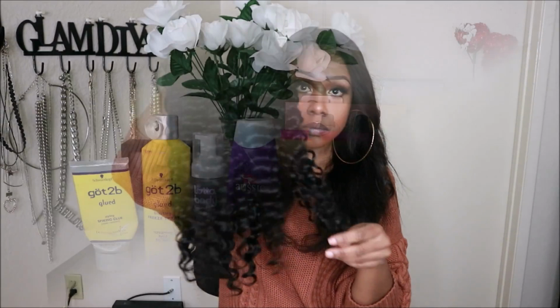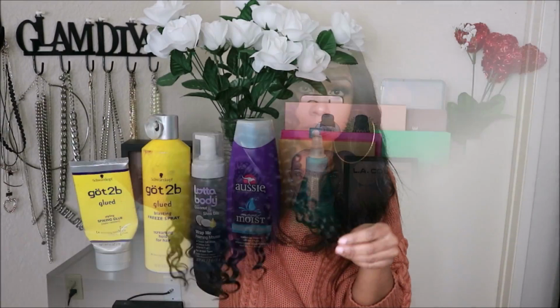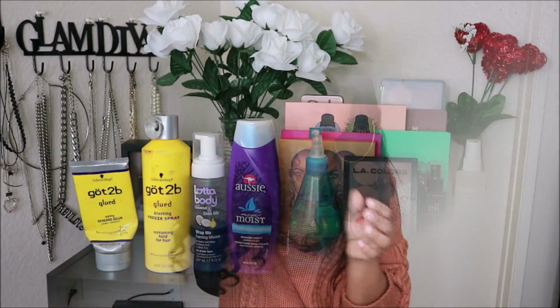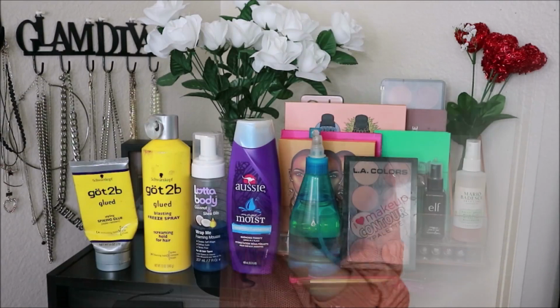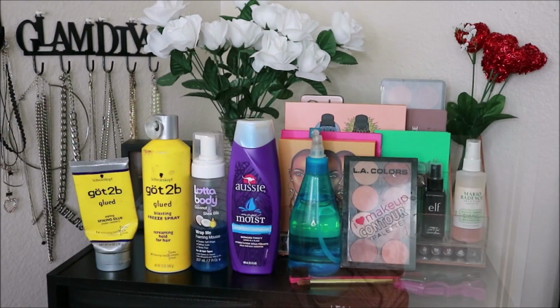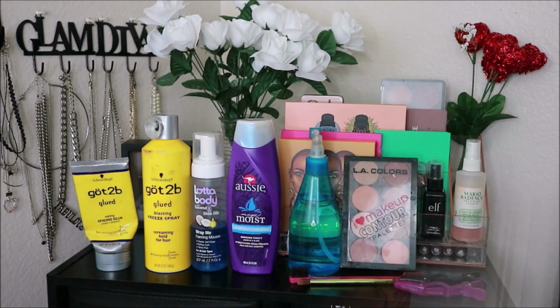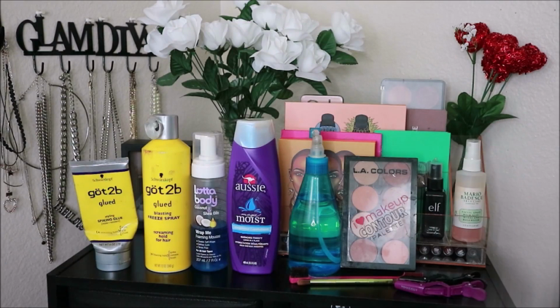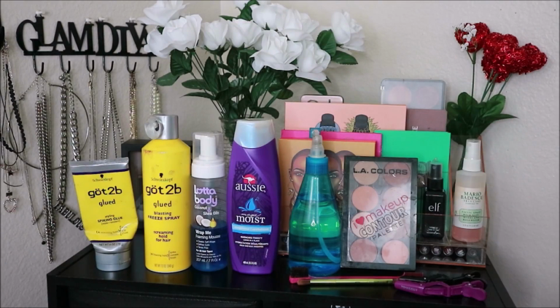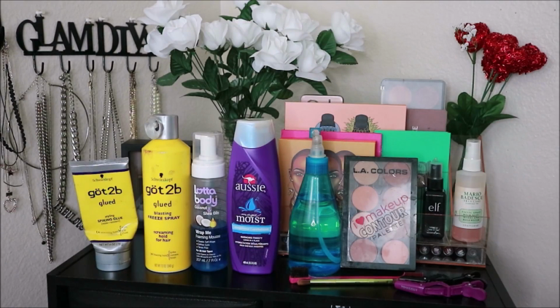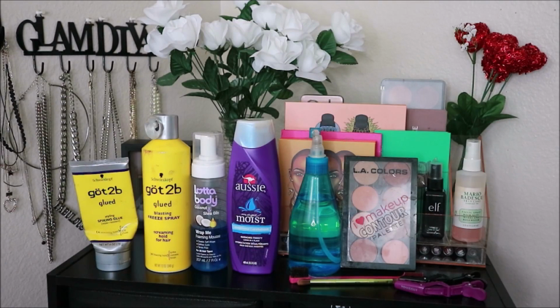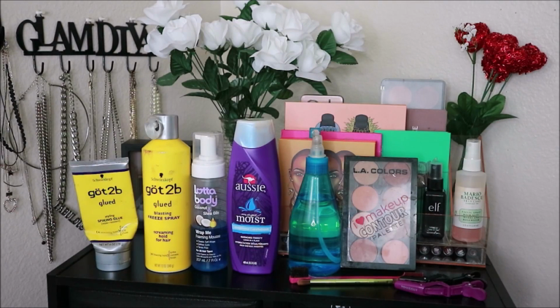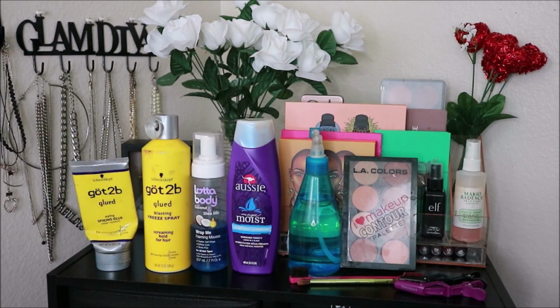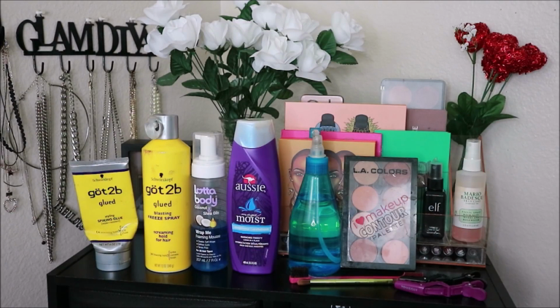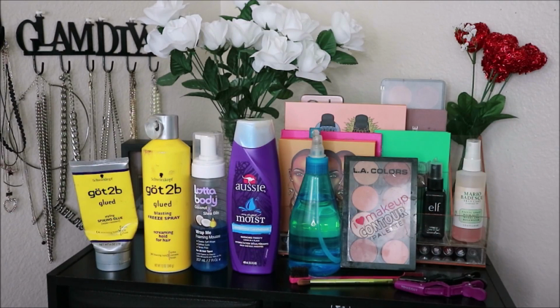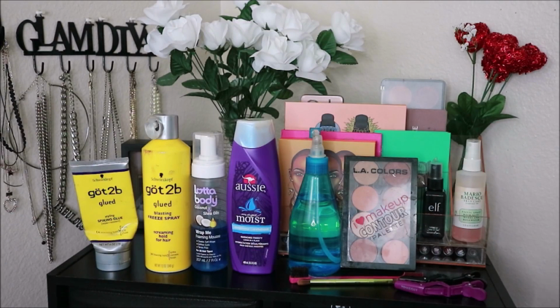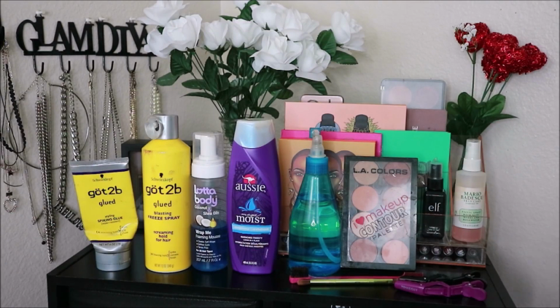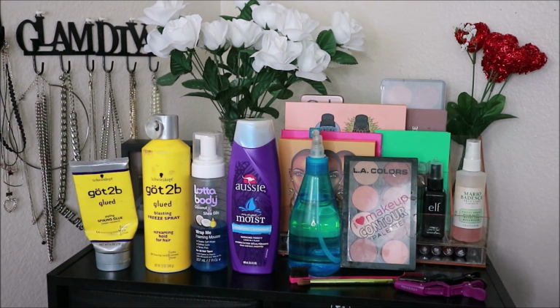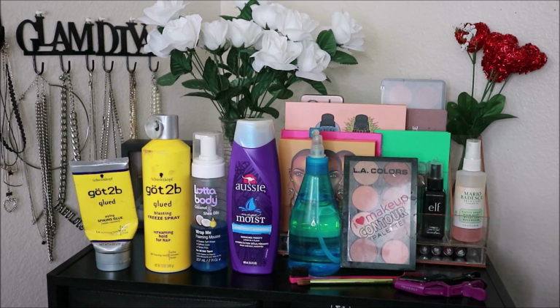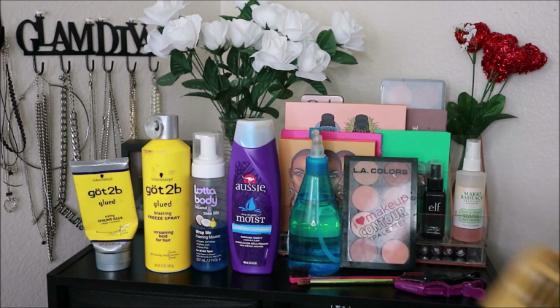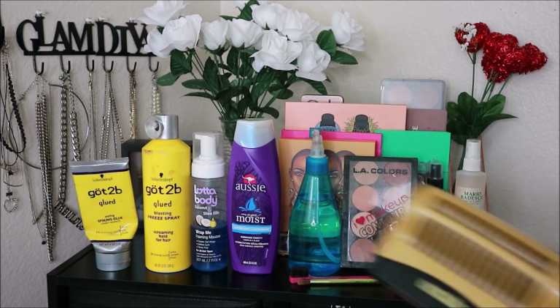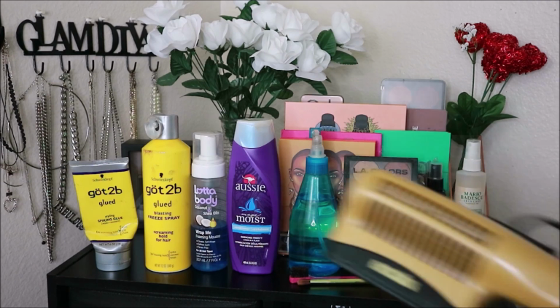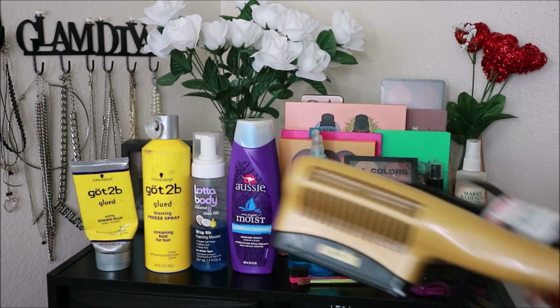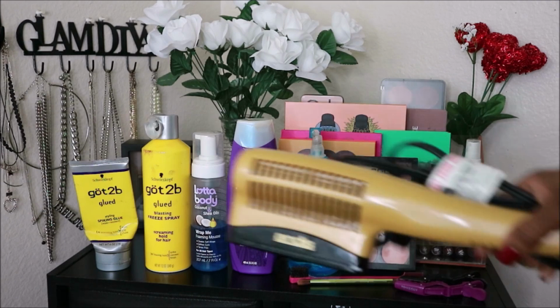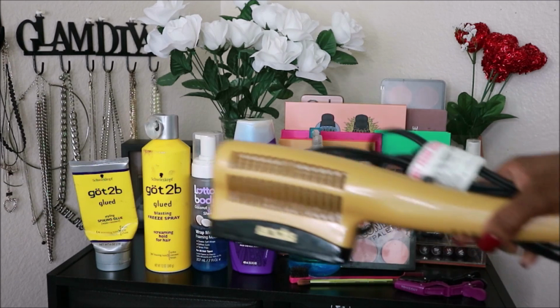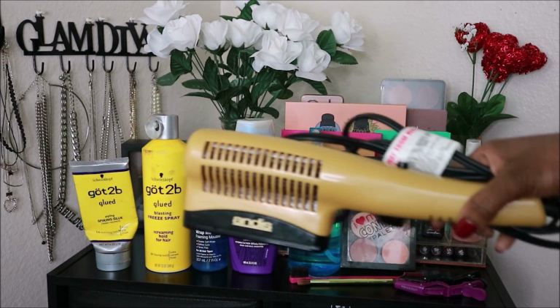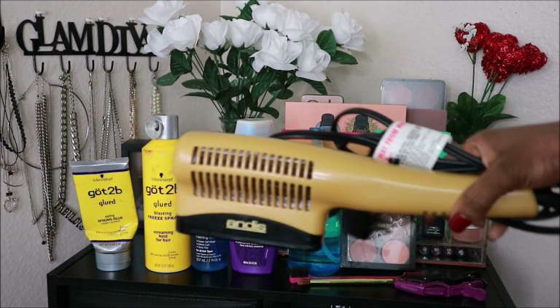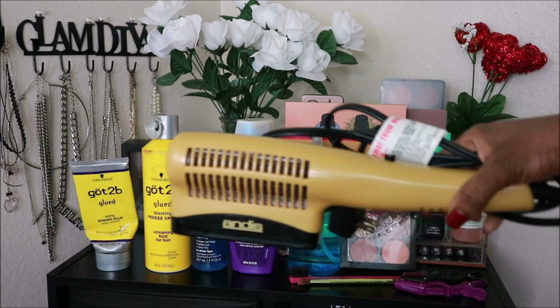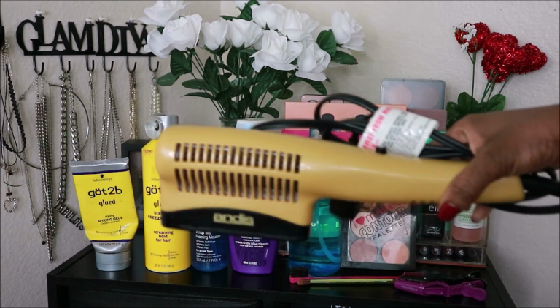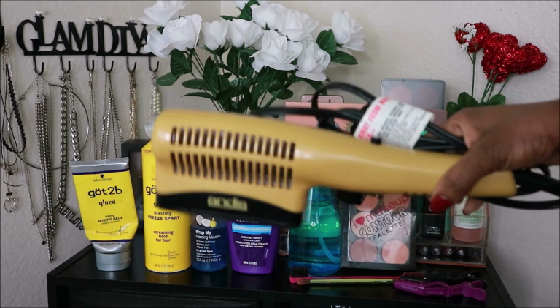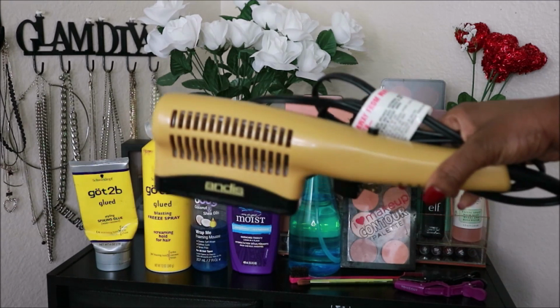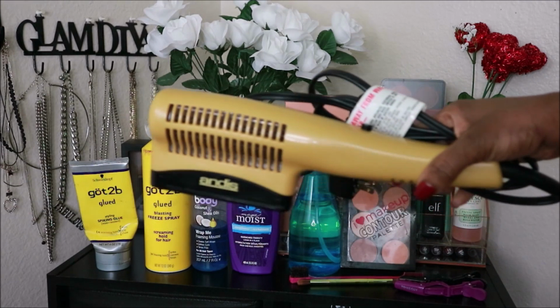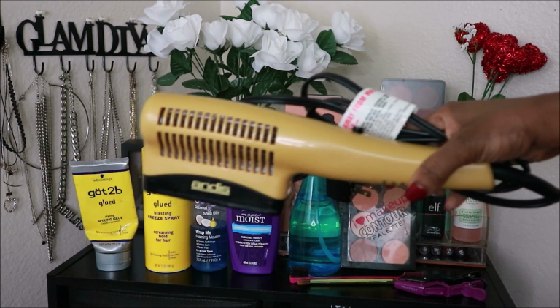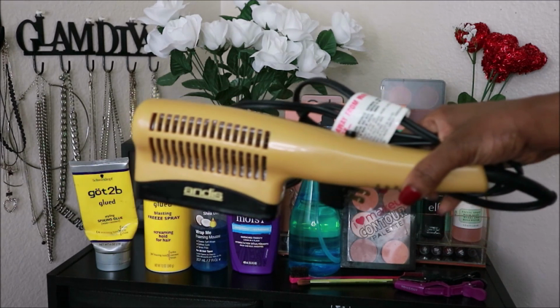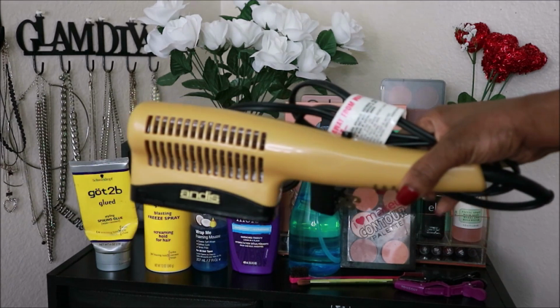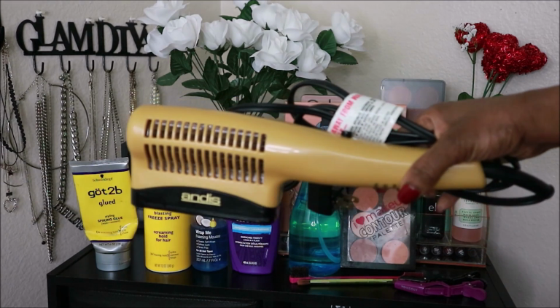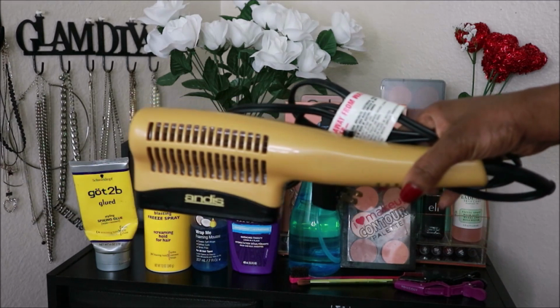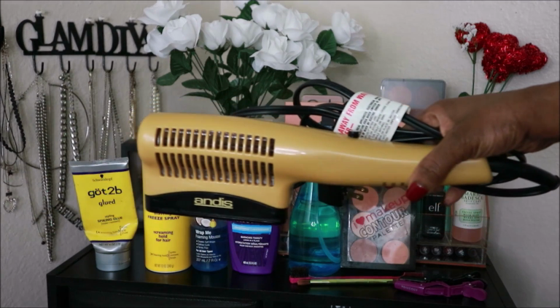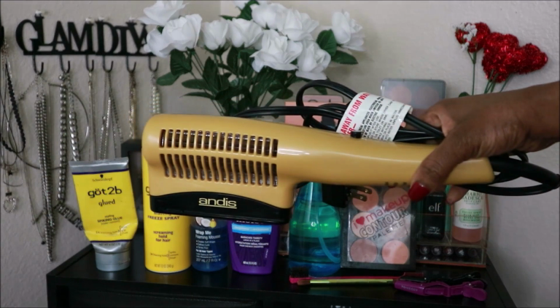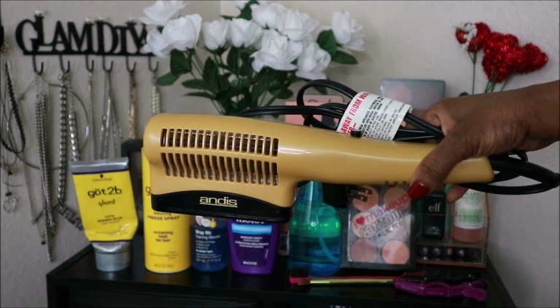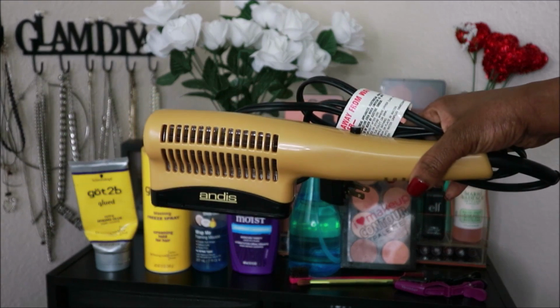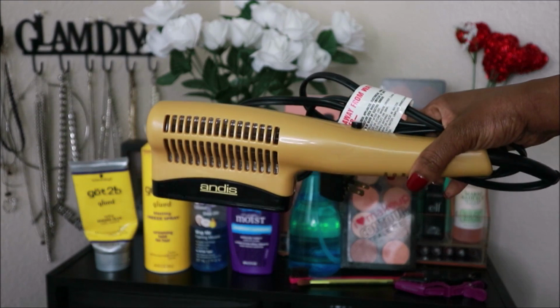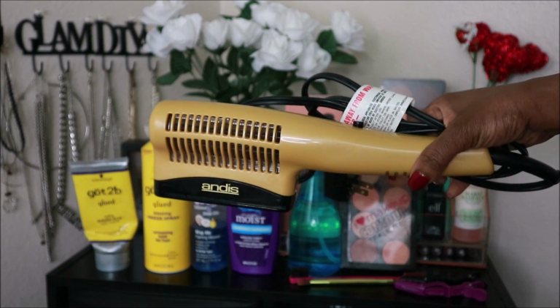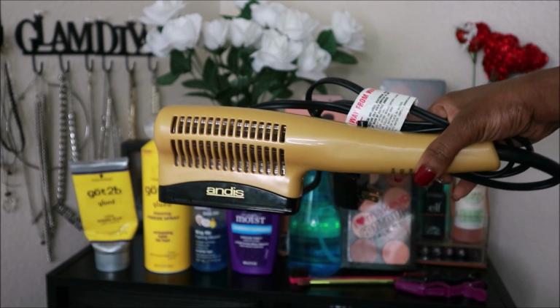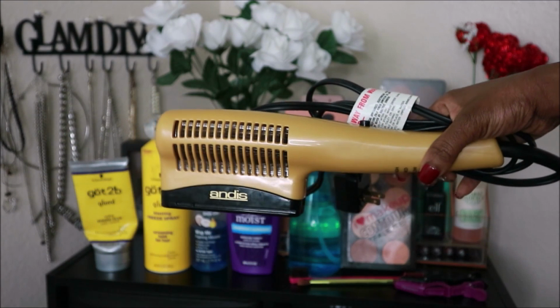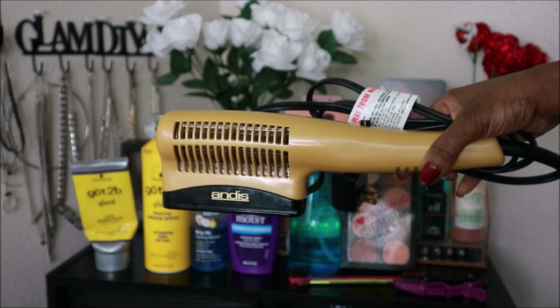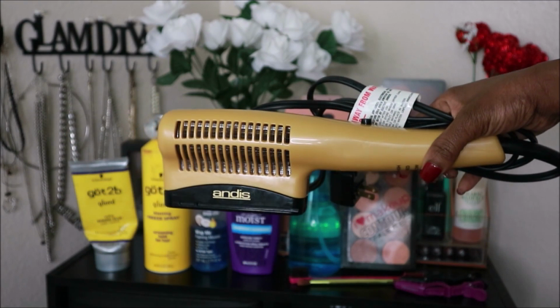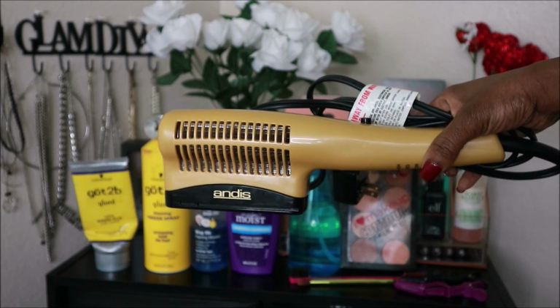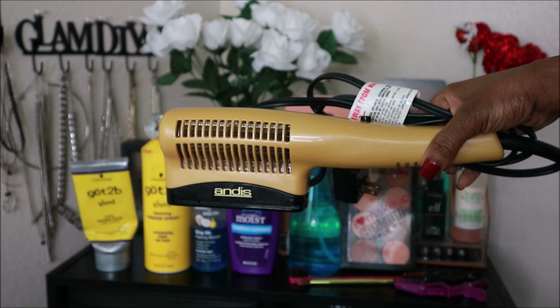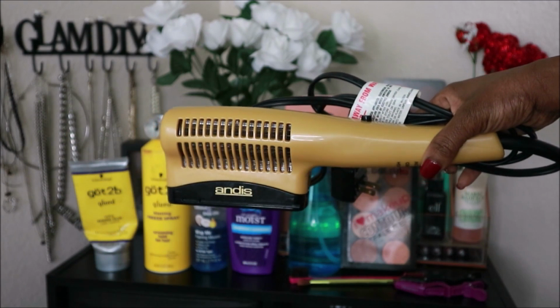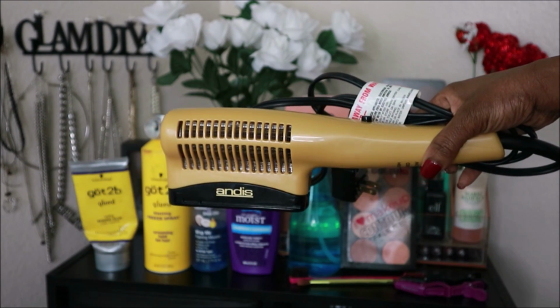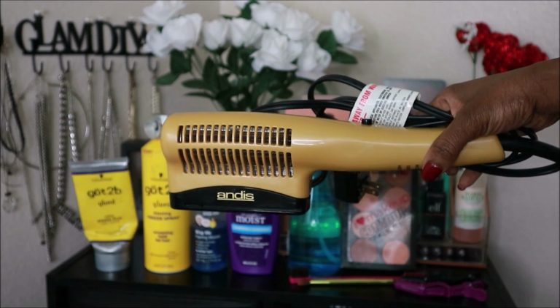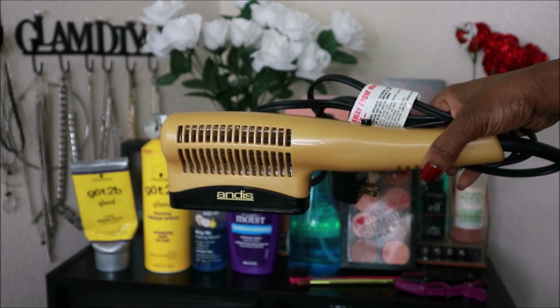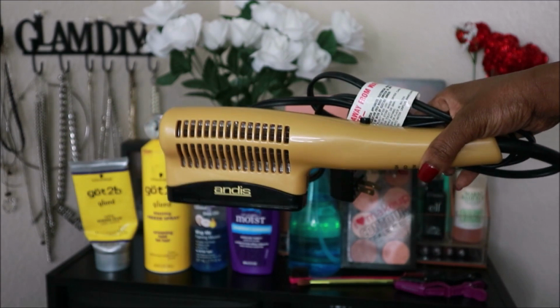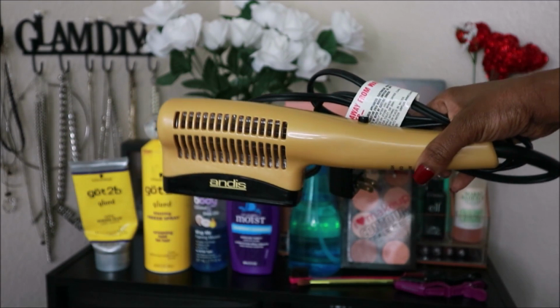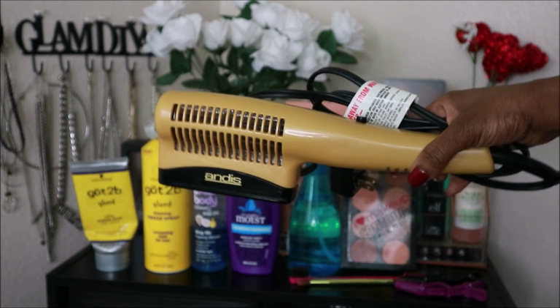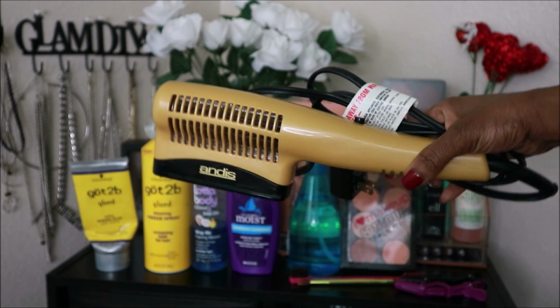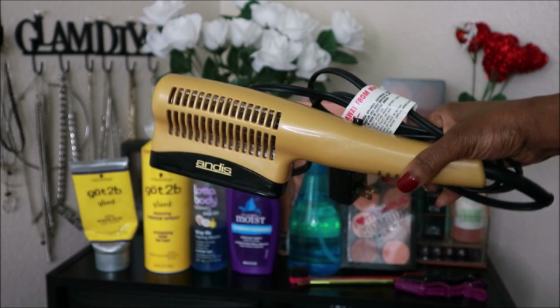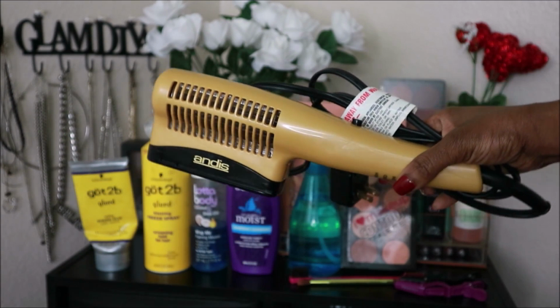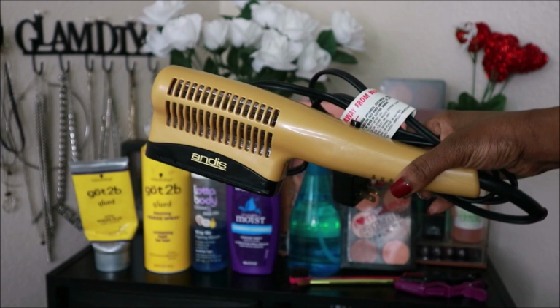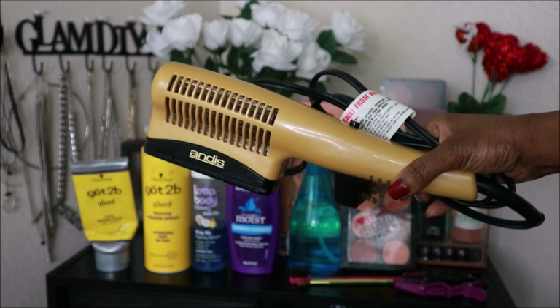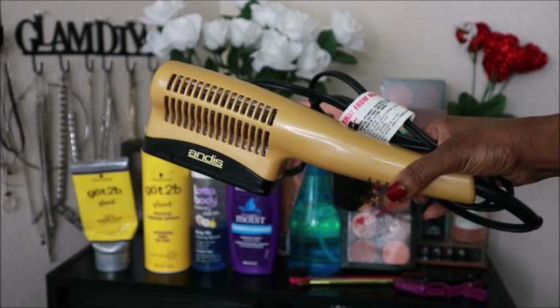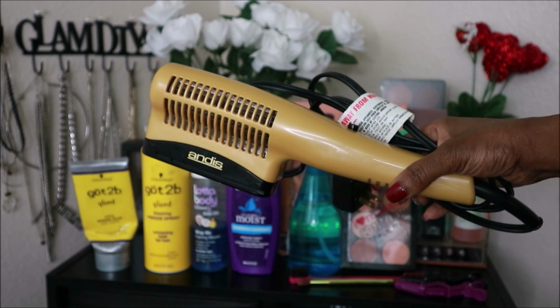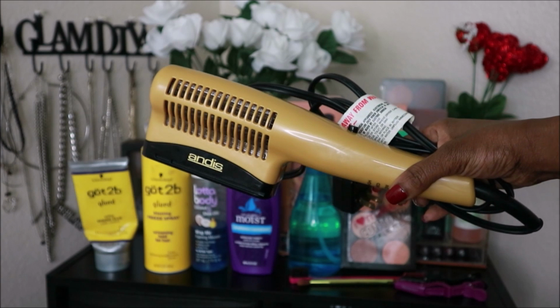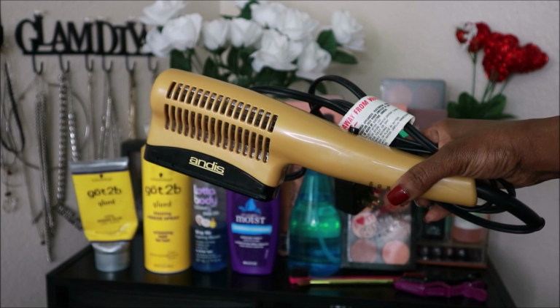These are the products that you will need, or something in this family, to achieve the style that I'm going to be showing you guys.